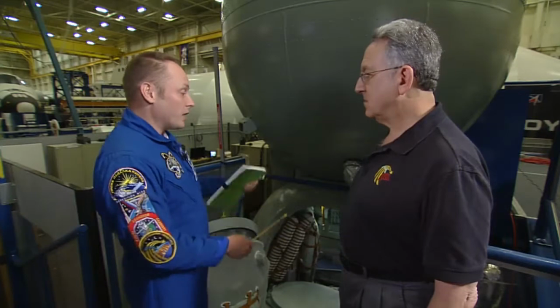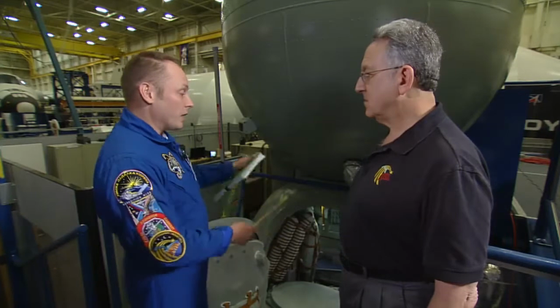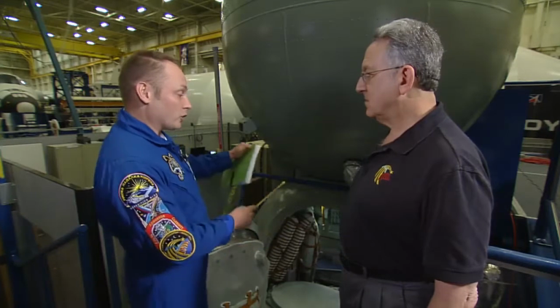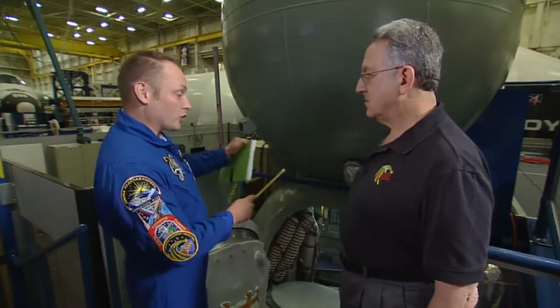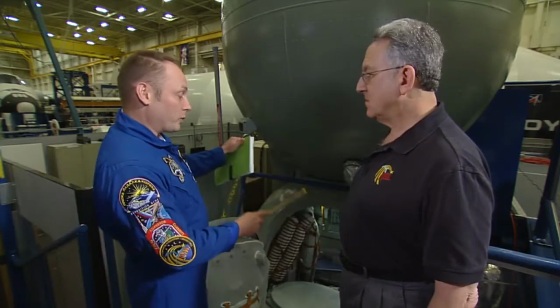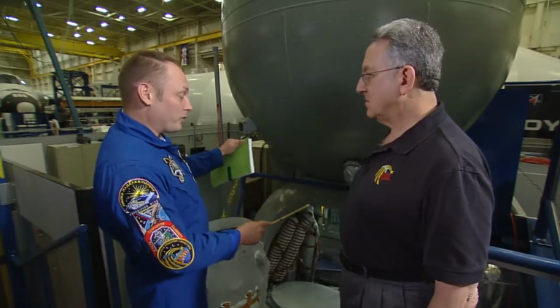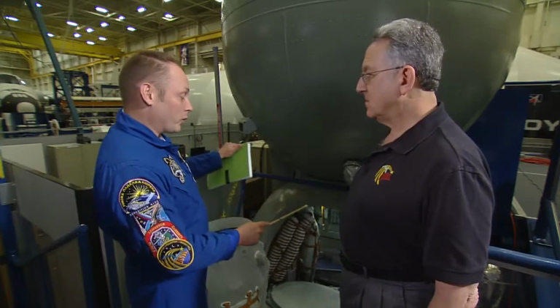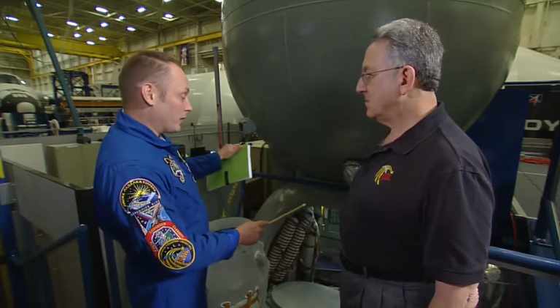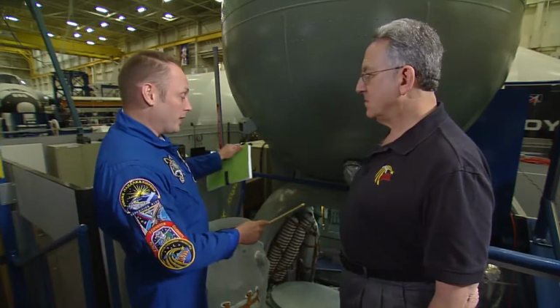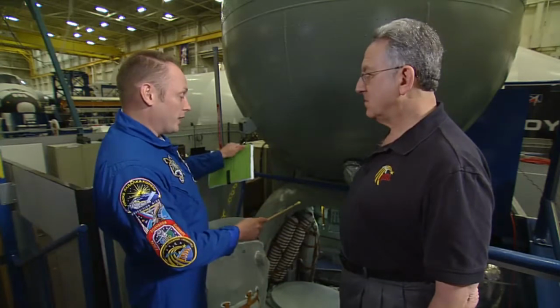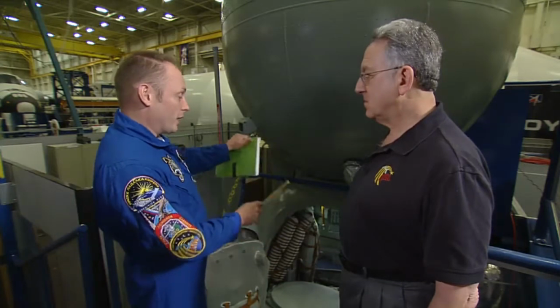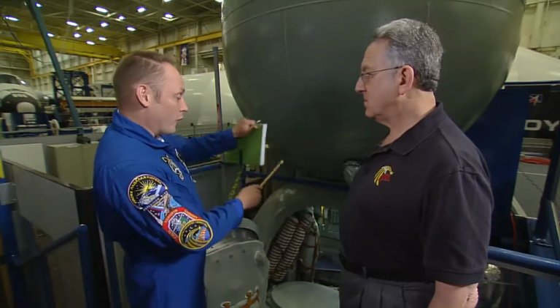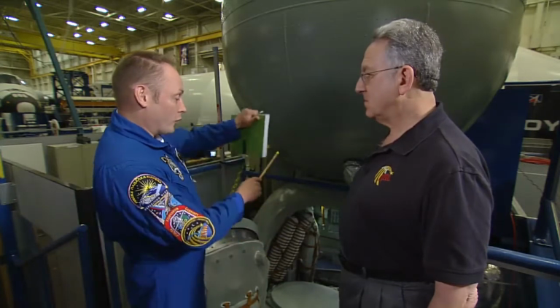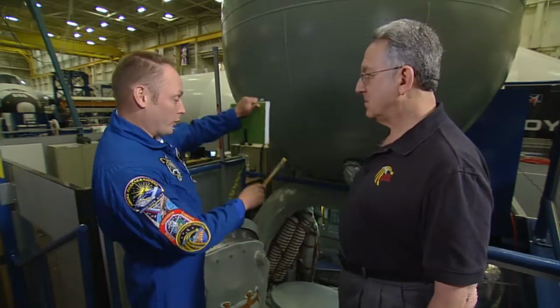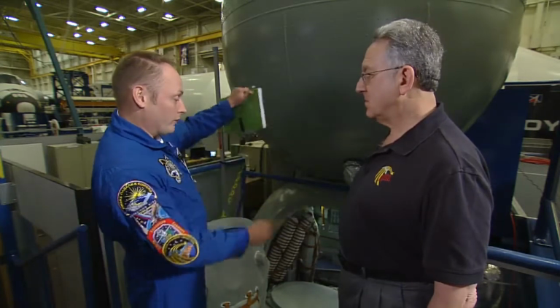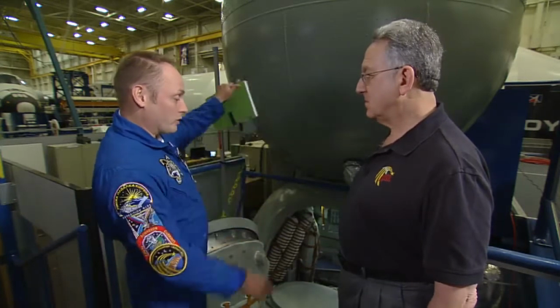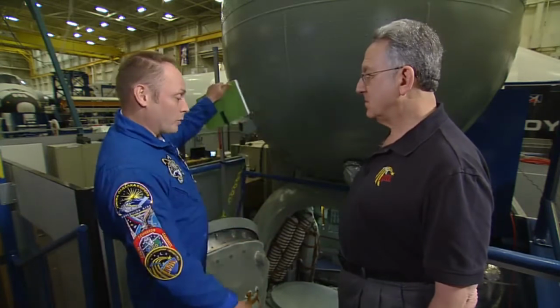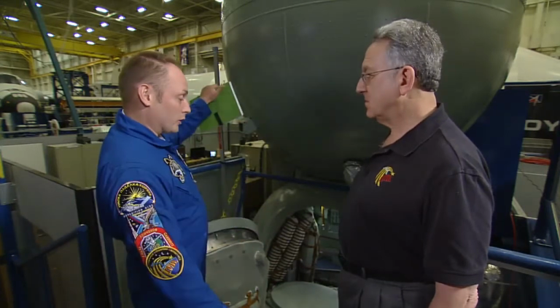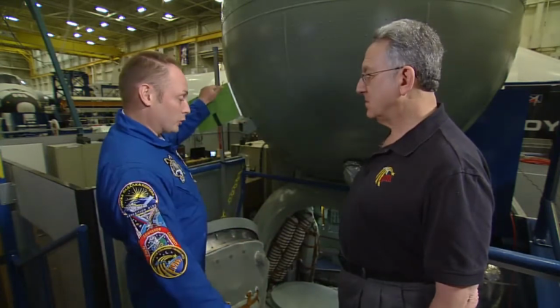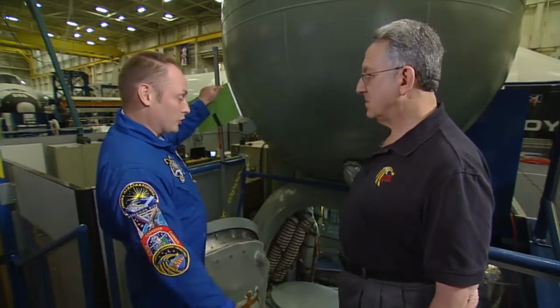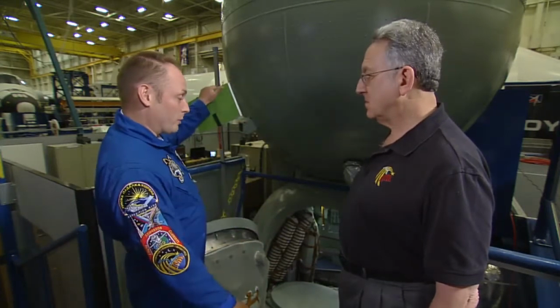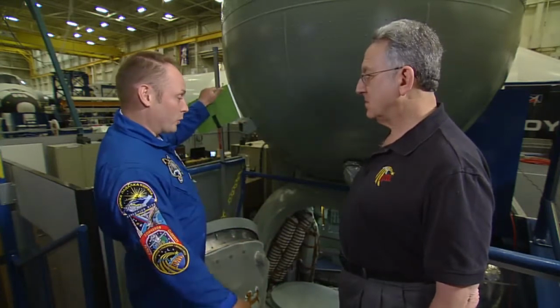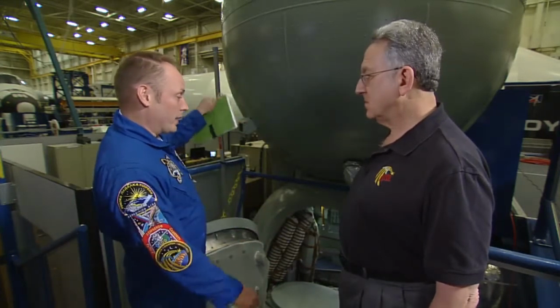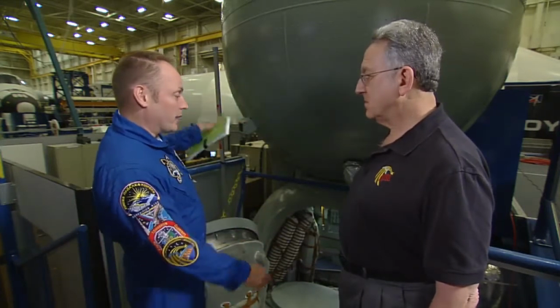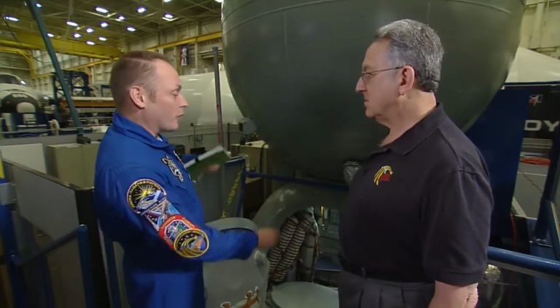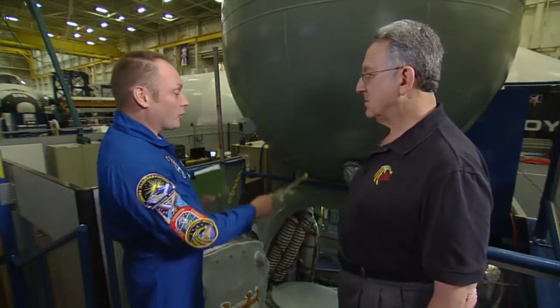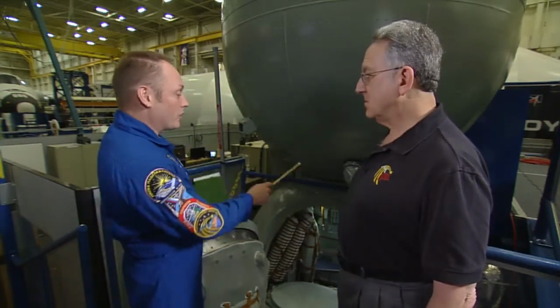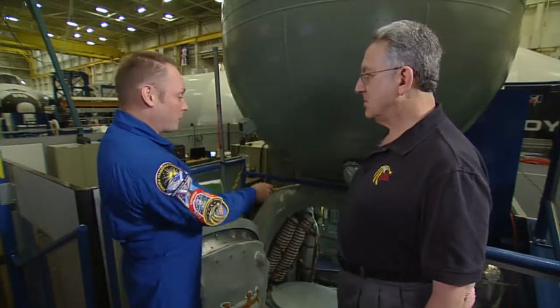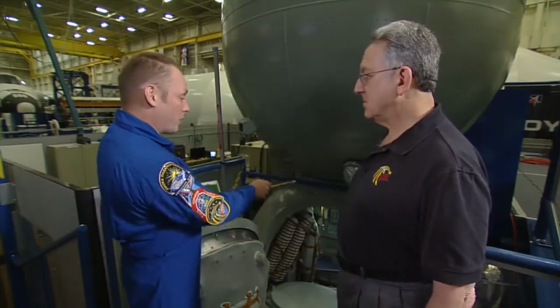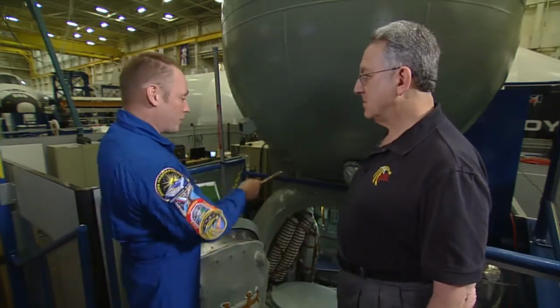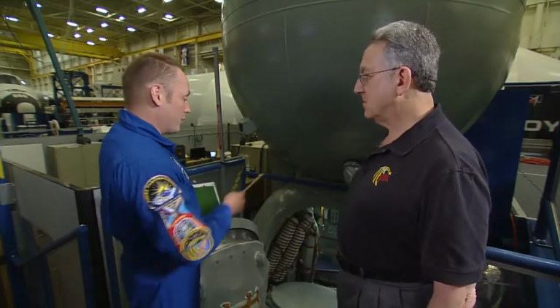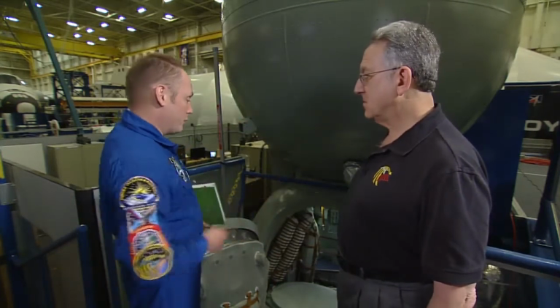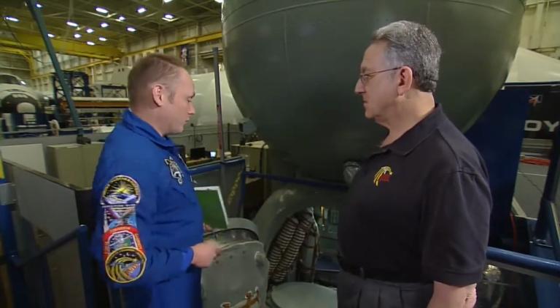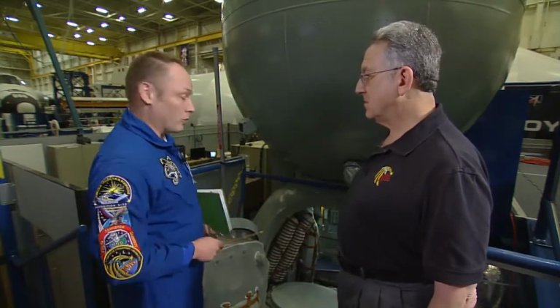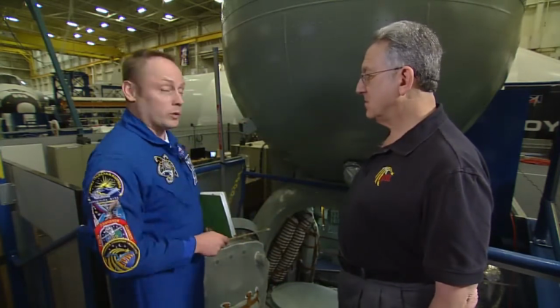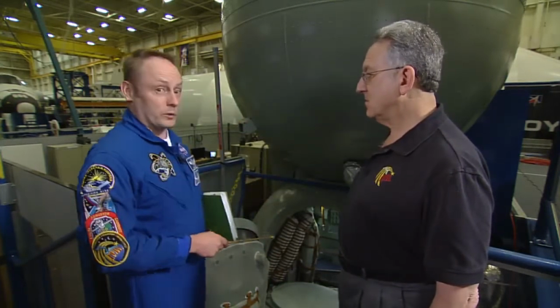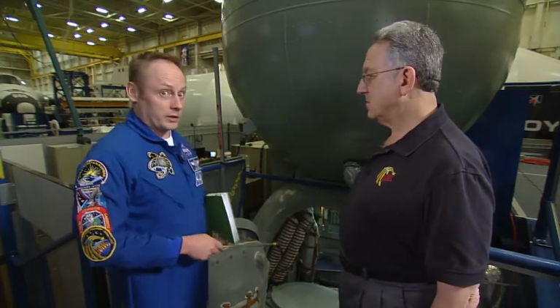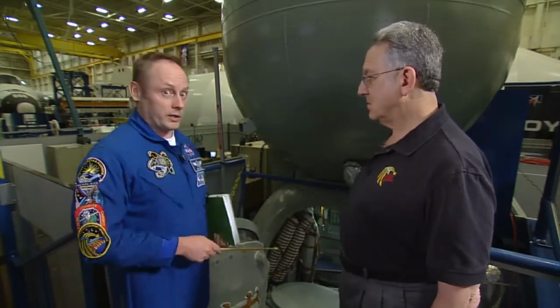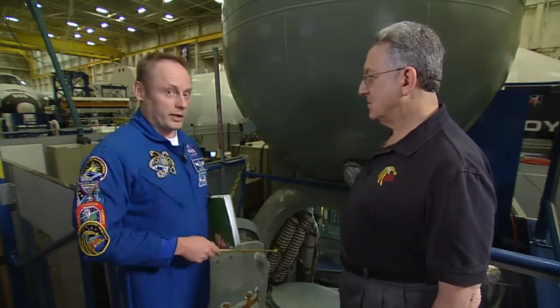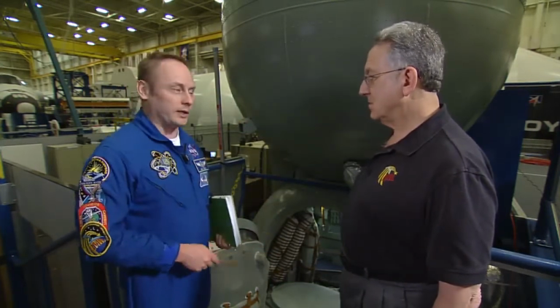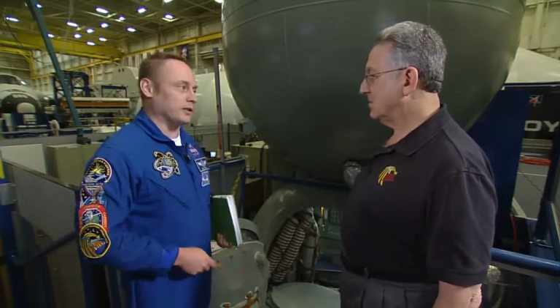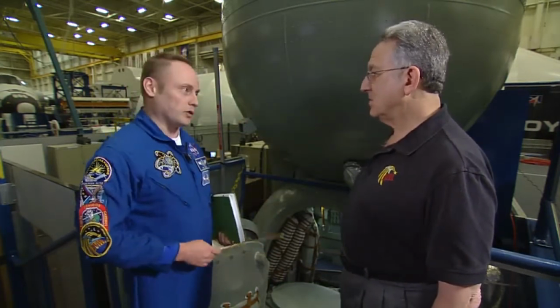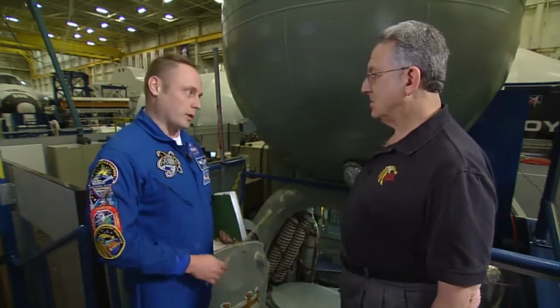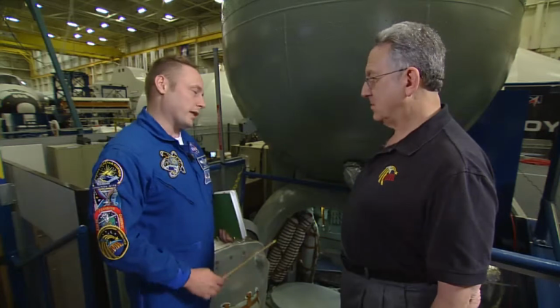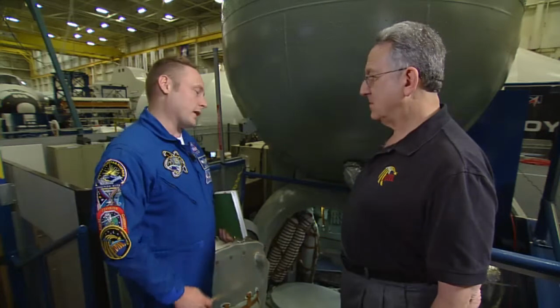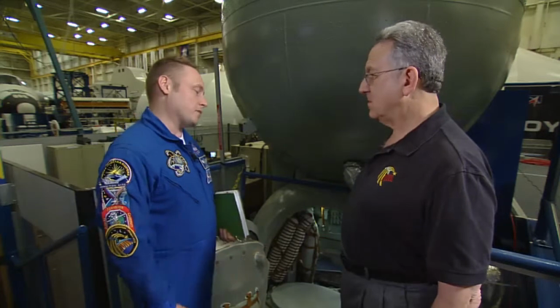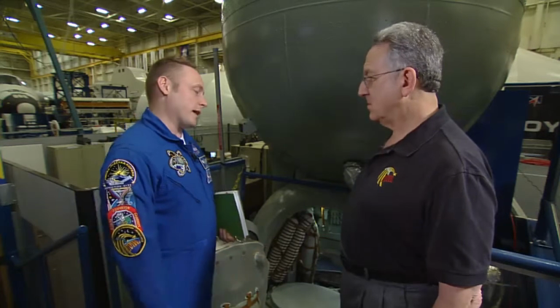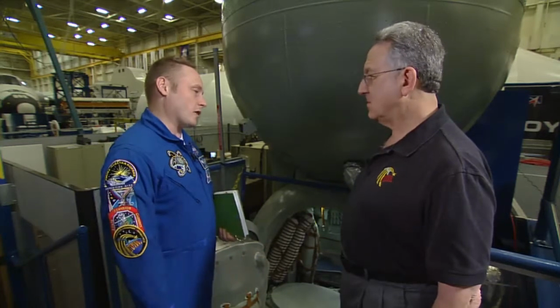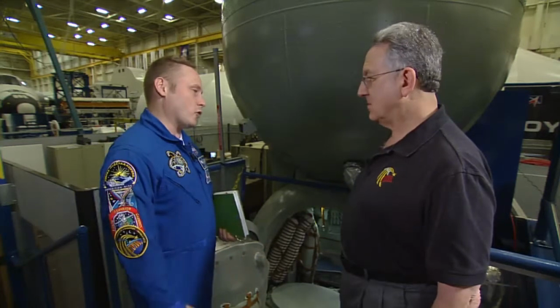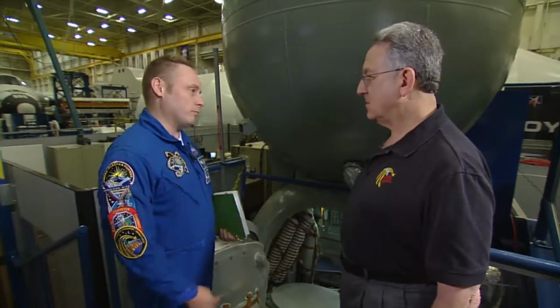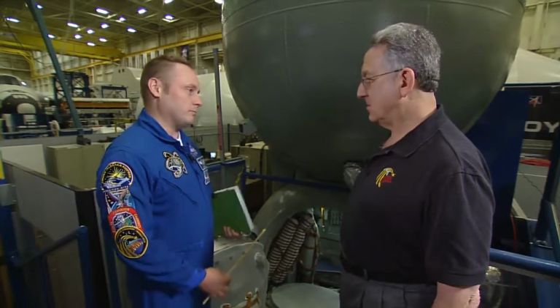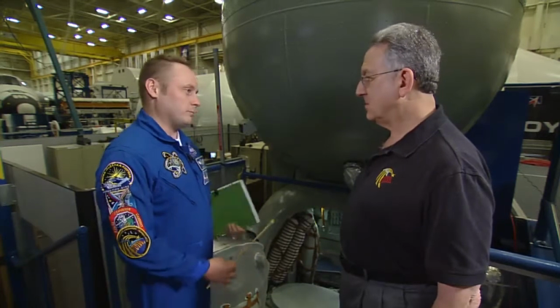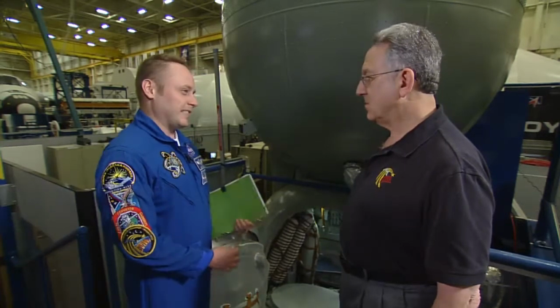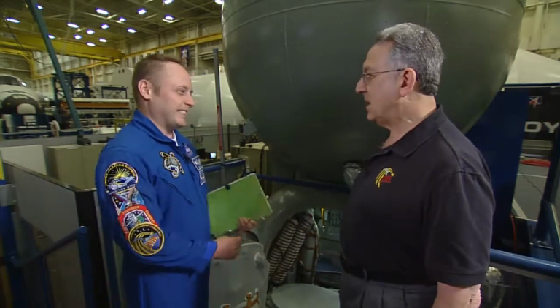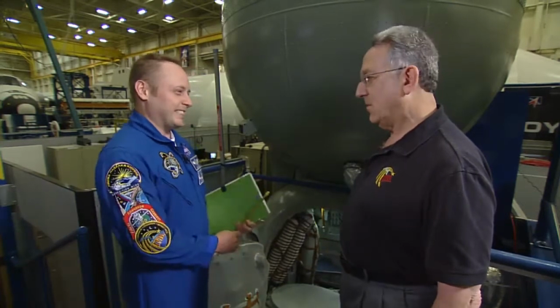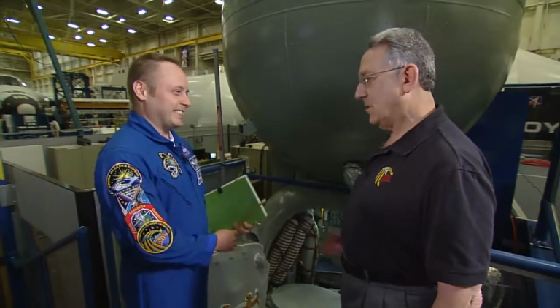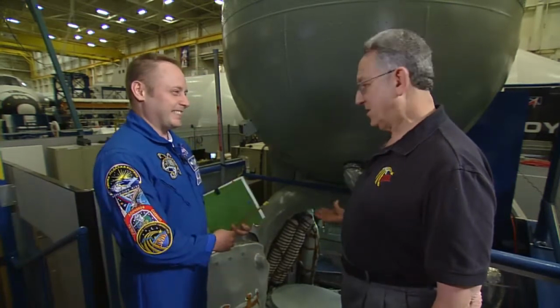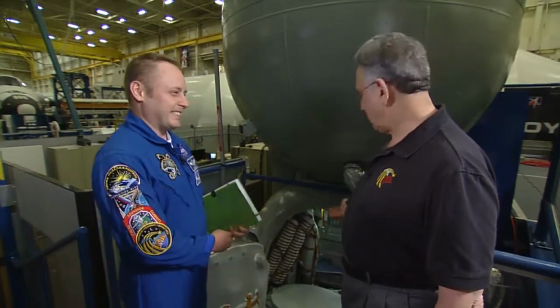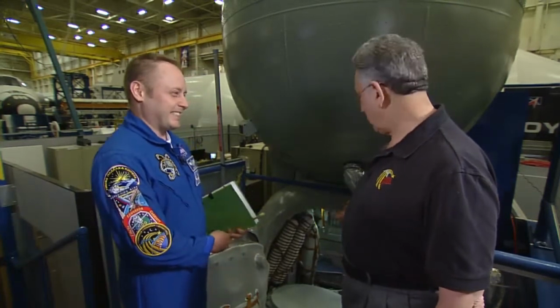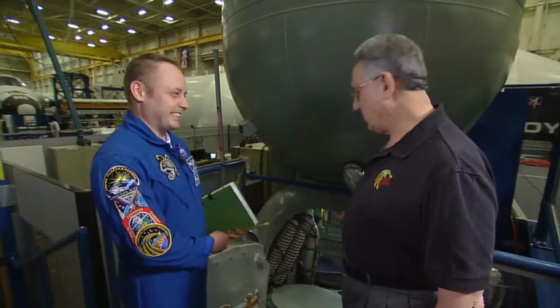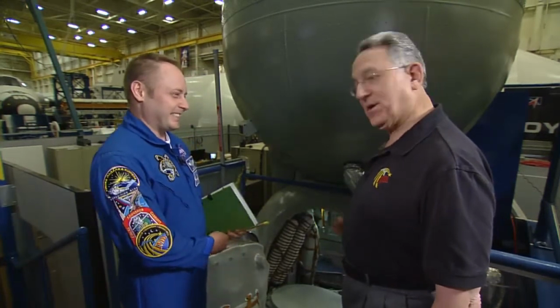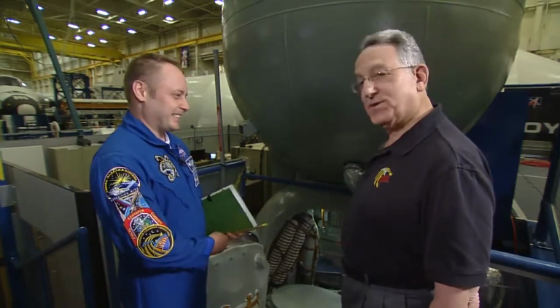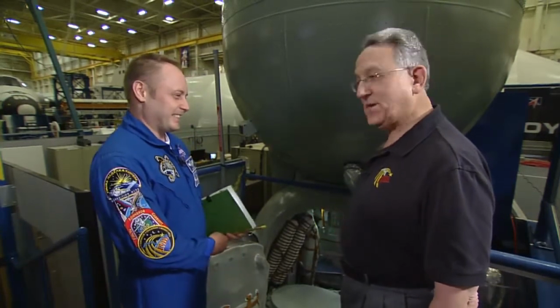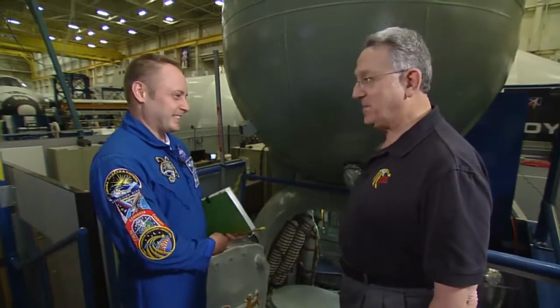Just before landing, all three of these modules separate, and only the part in the middle where we're sitting is the one that comes back home. Let's take a look inside.